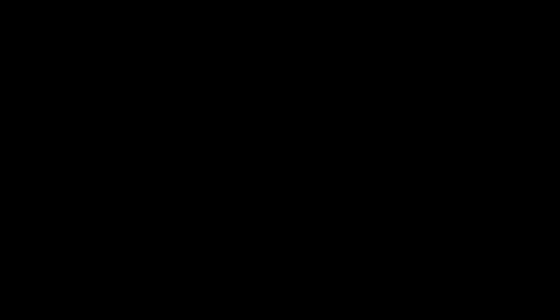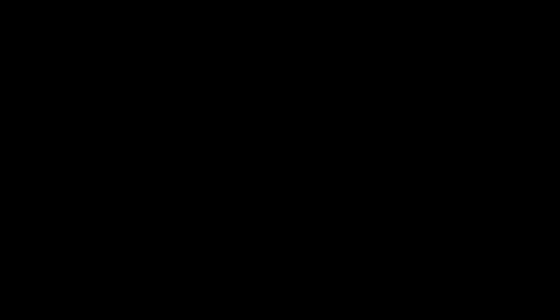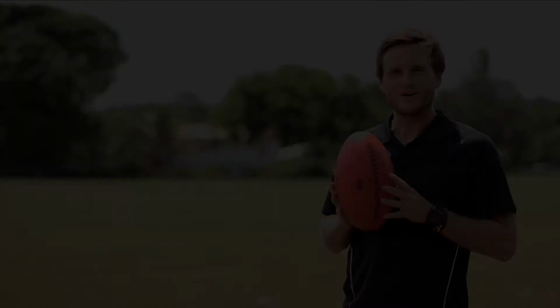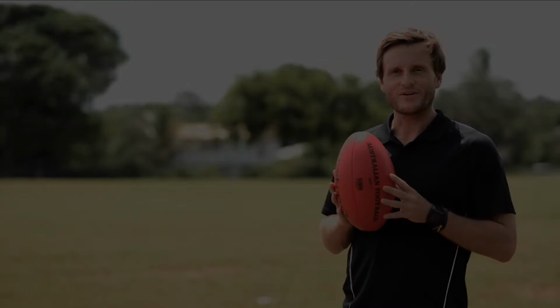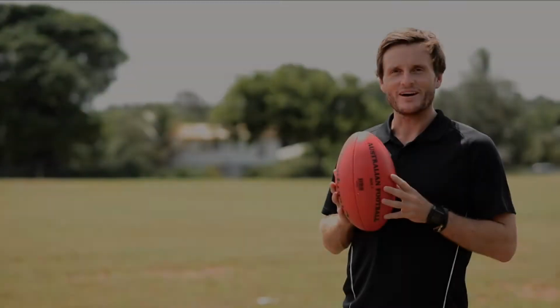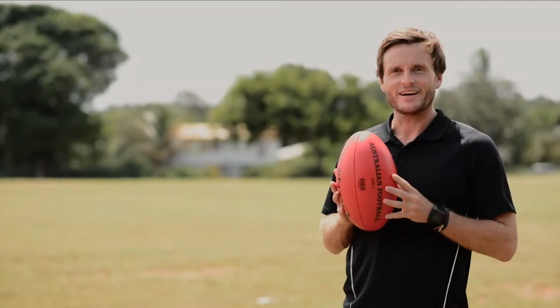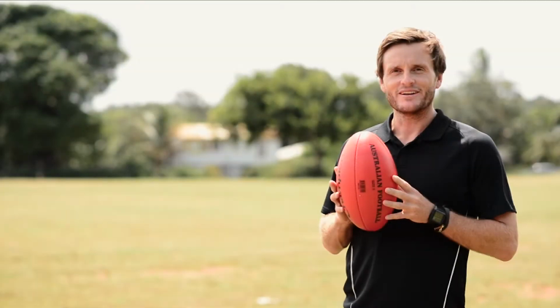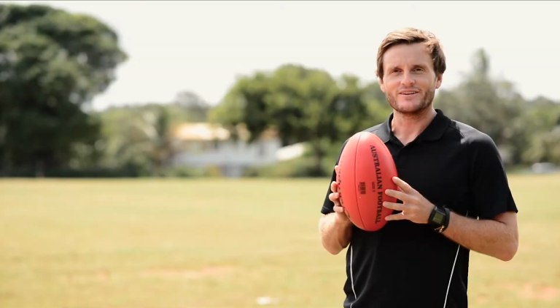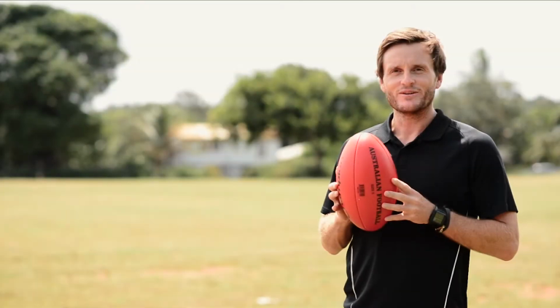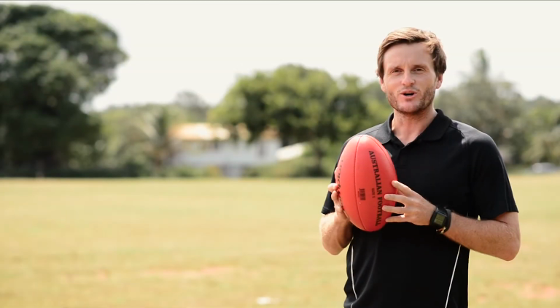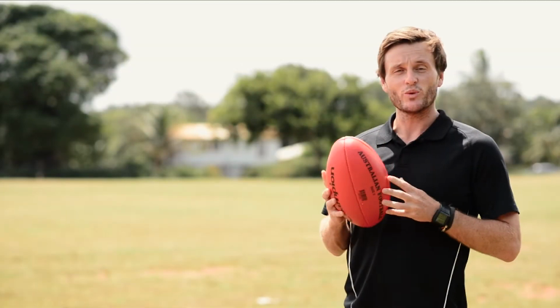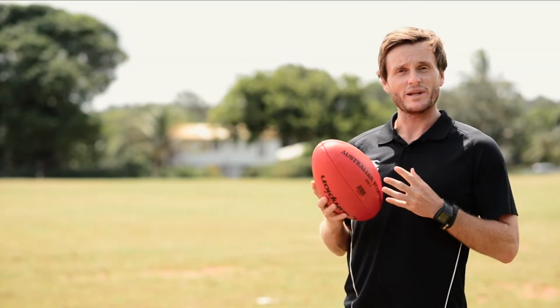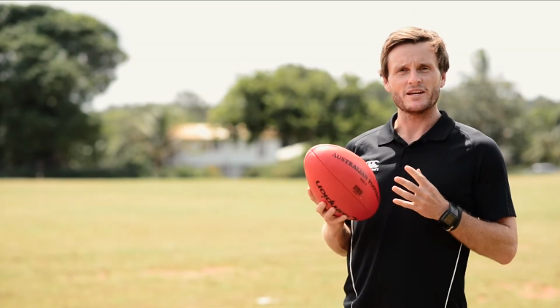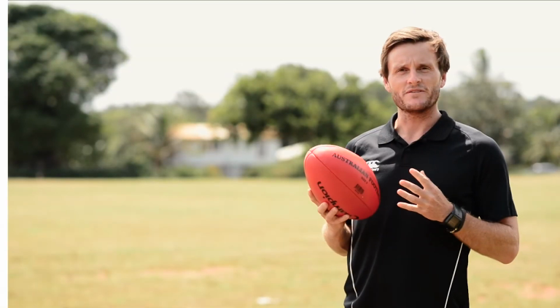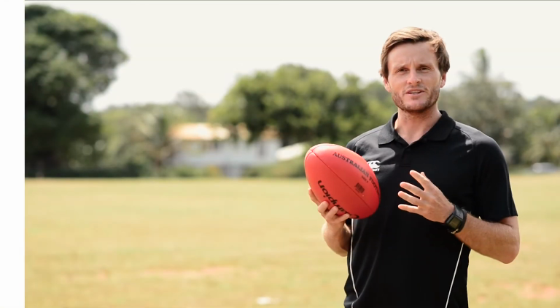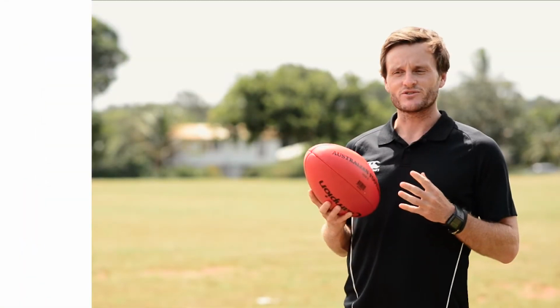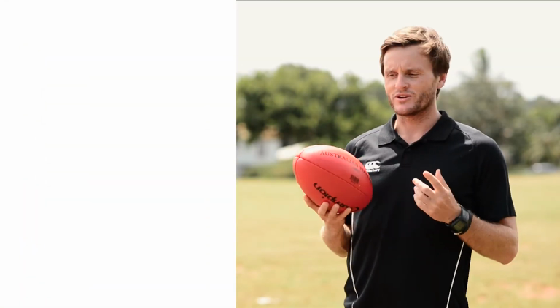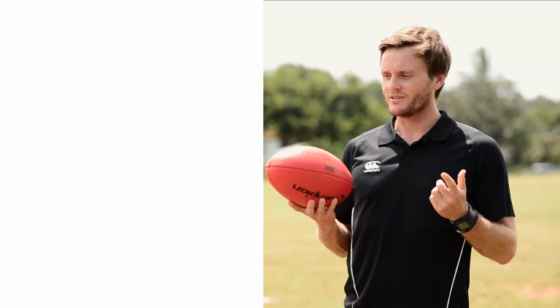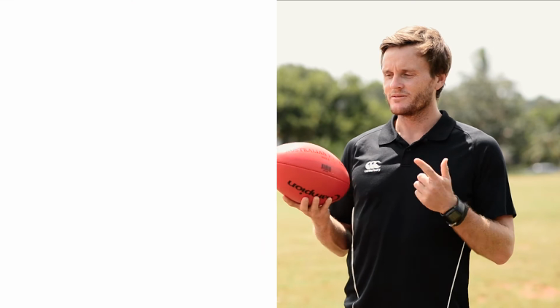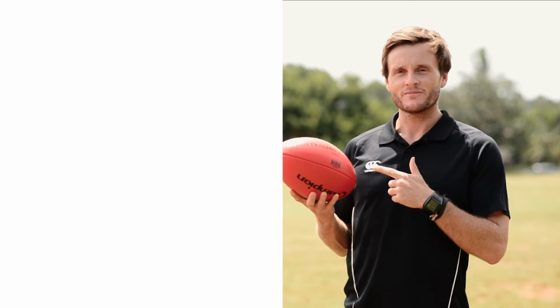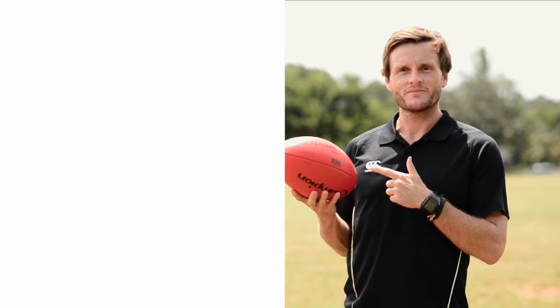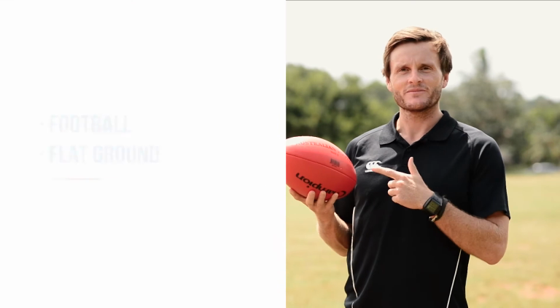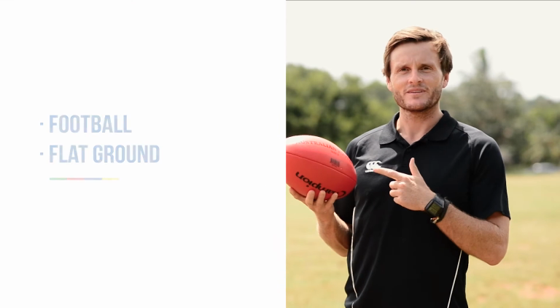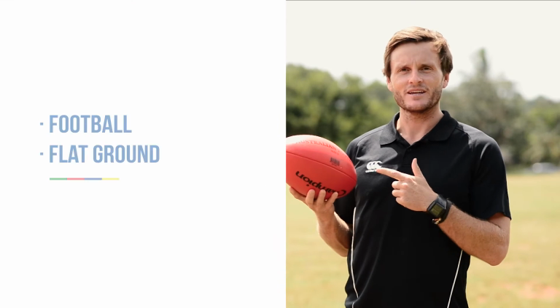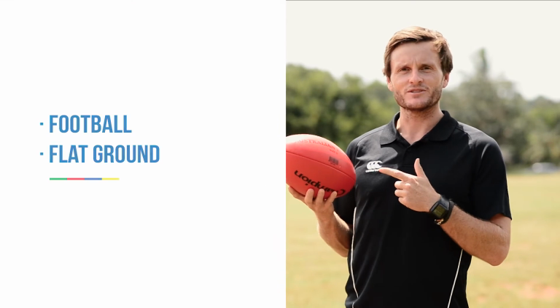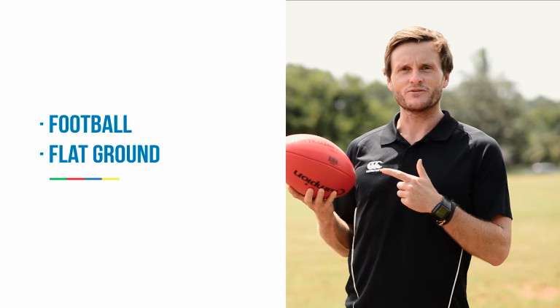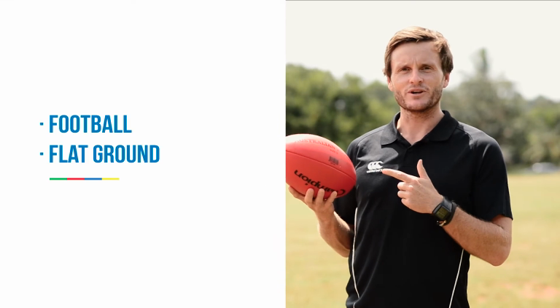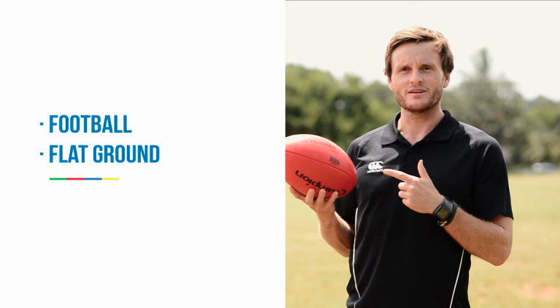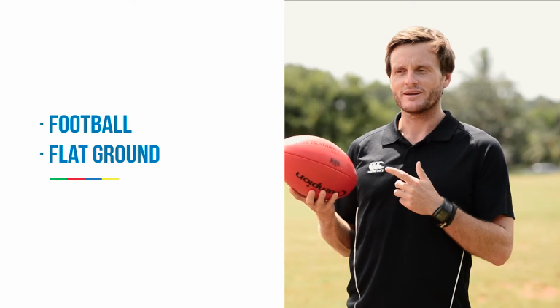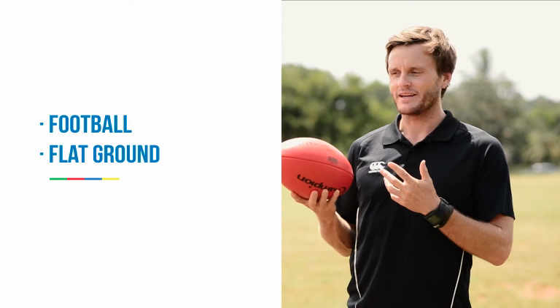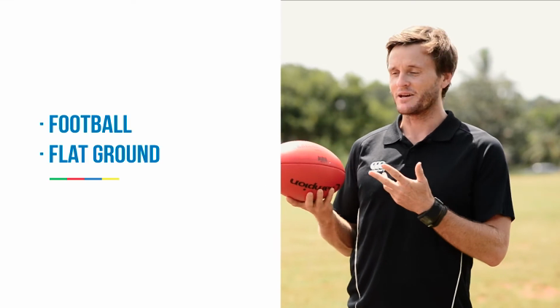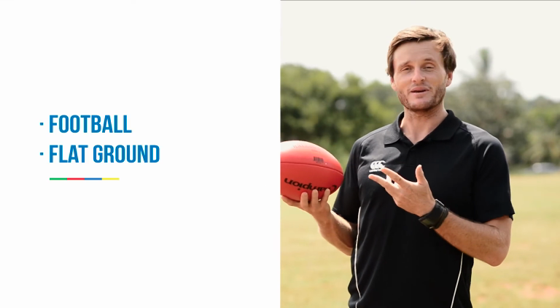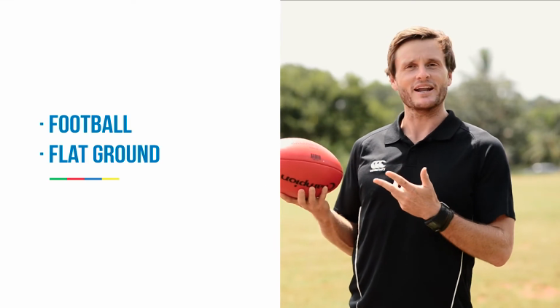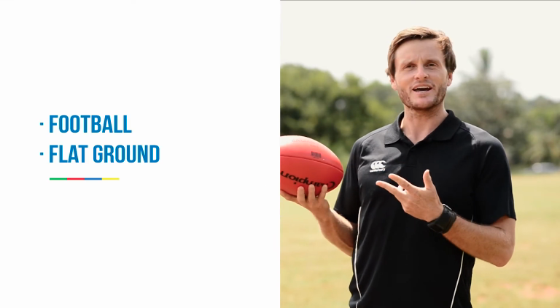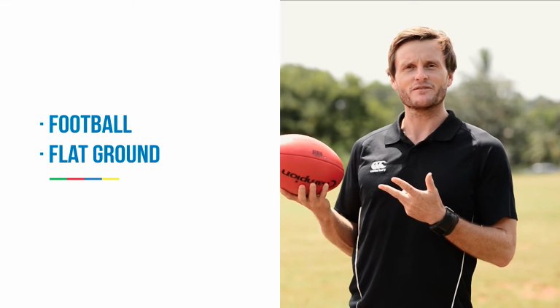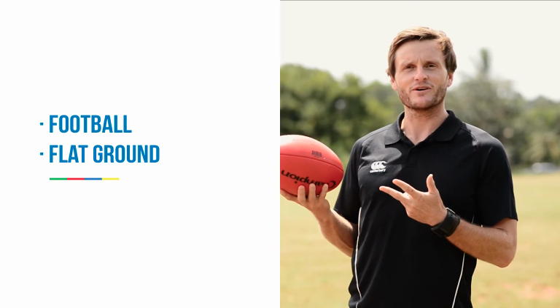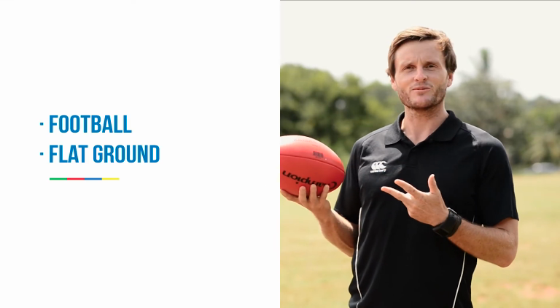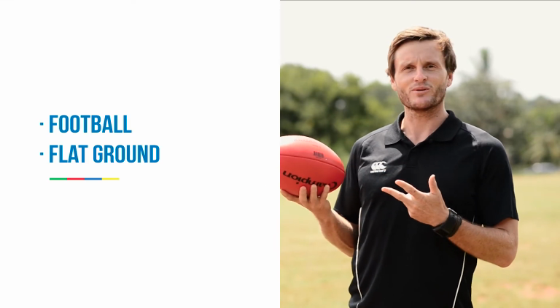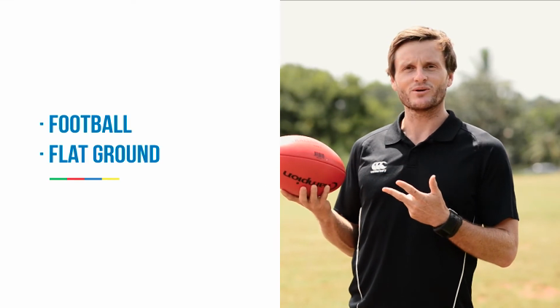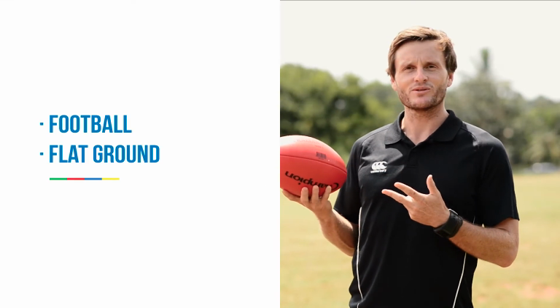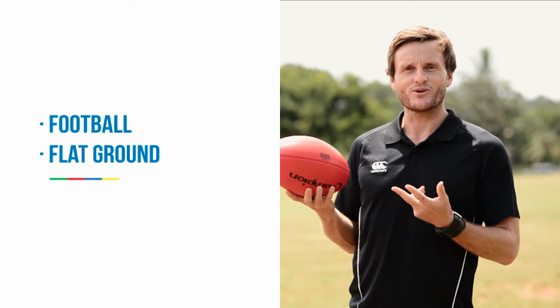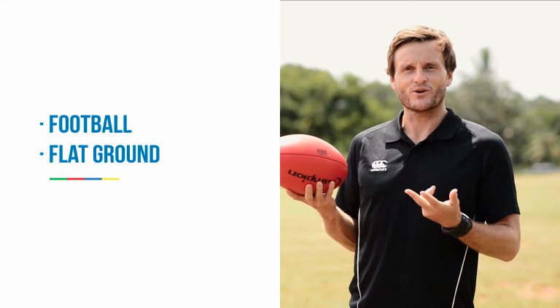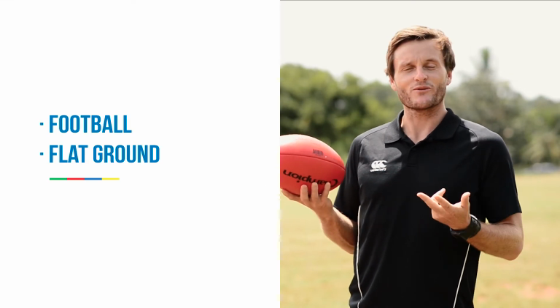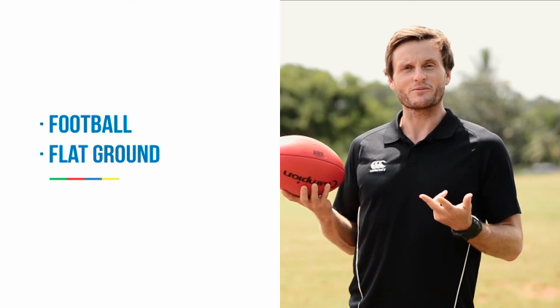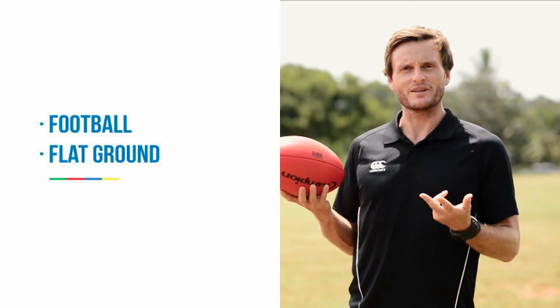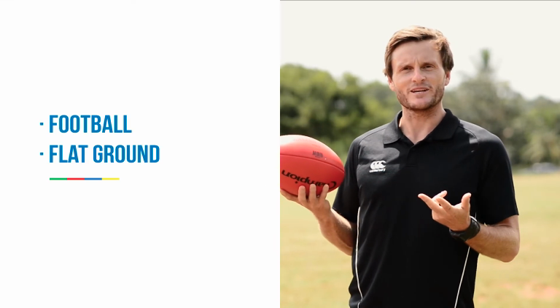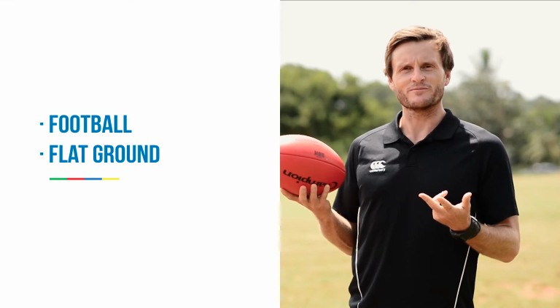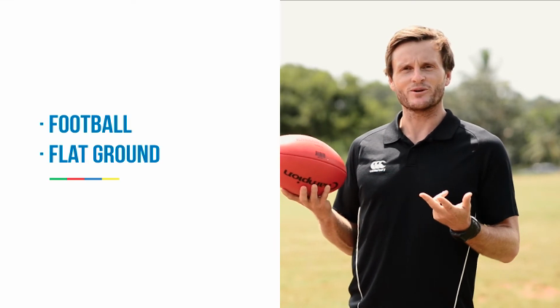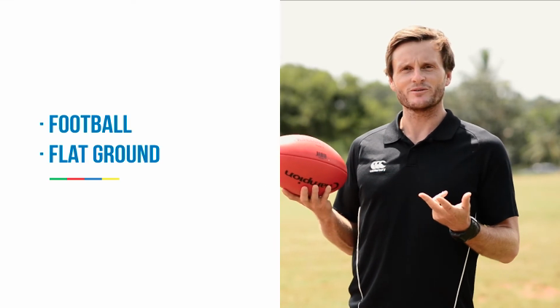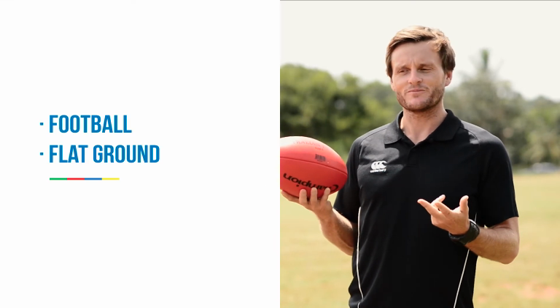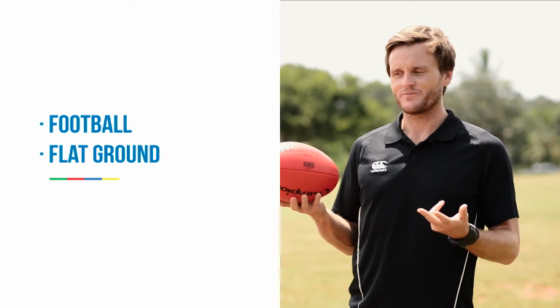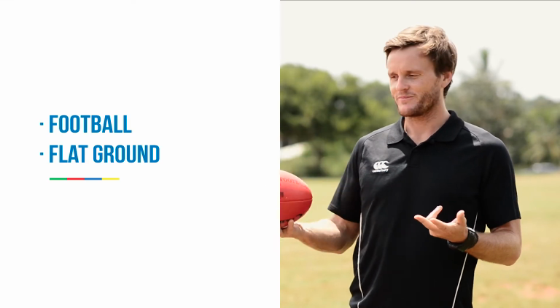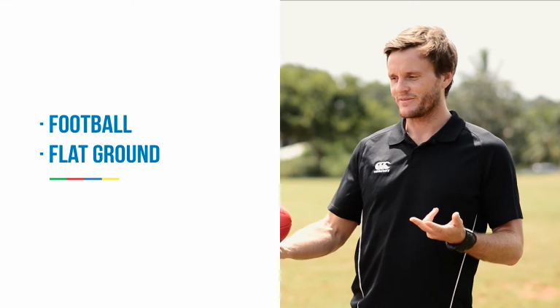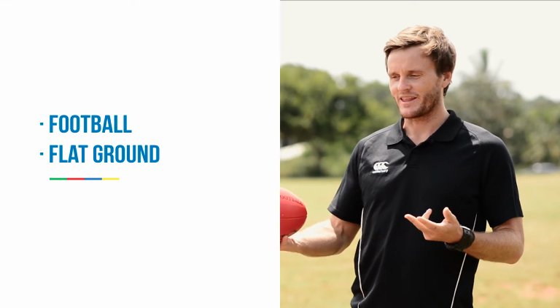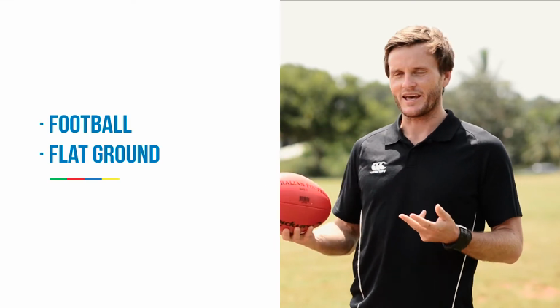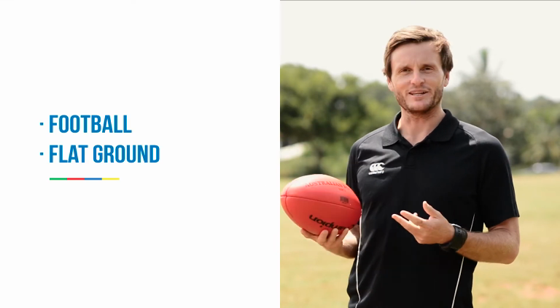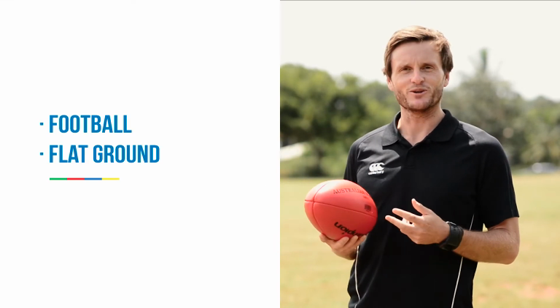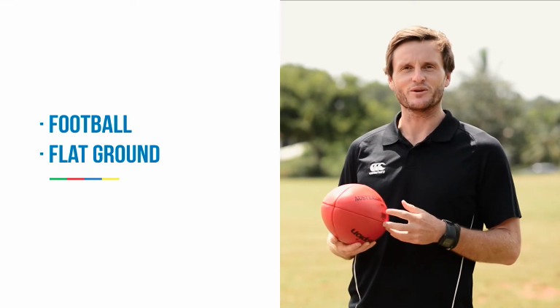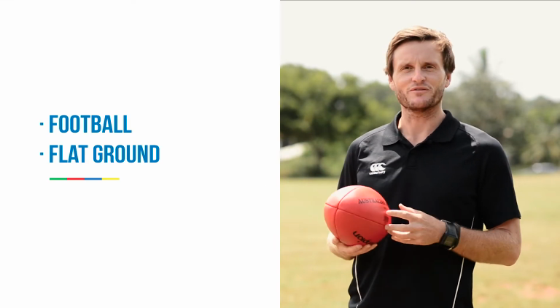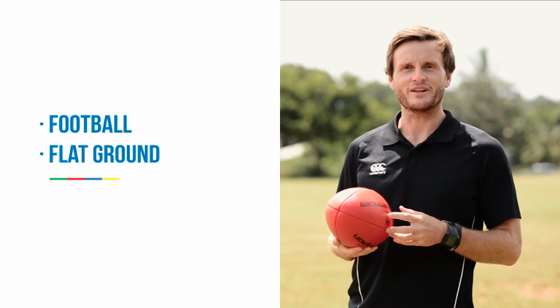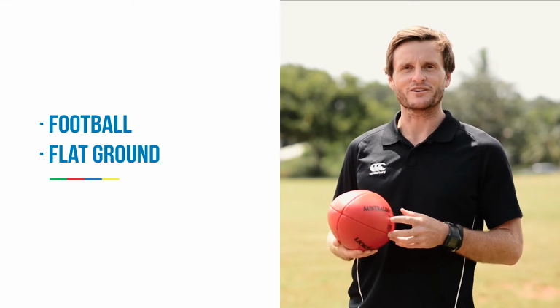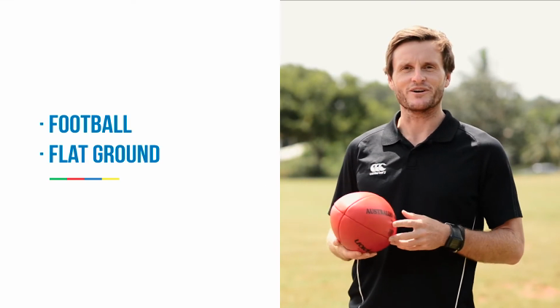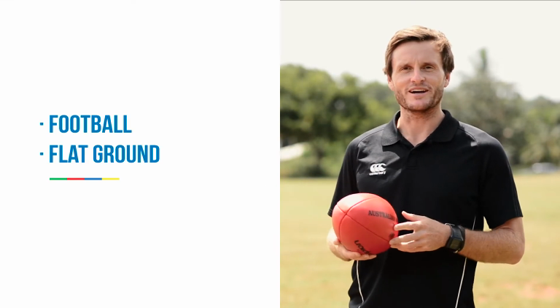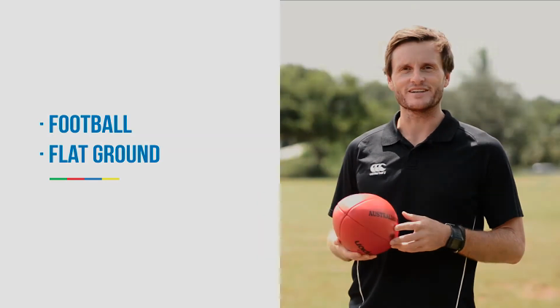All right, all we need for this drill is a footy. It can be an AFL ball or a rugby league ball and a little bit of flat ground.